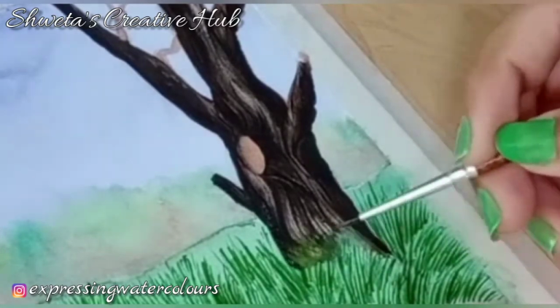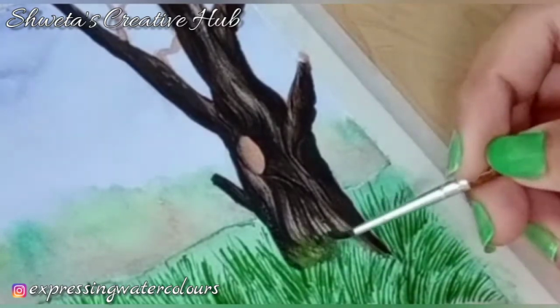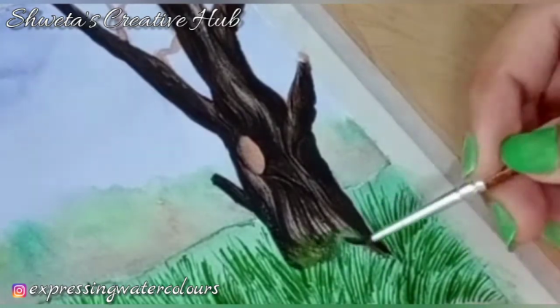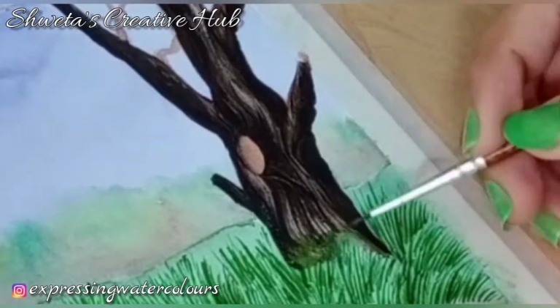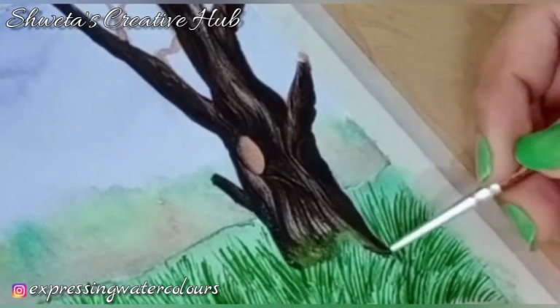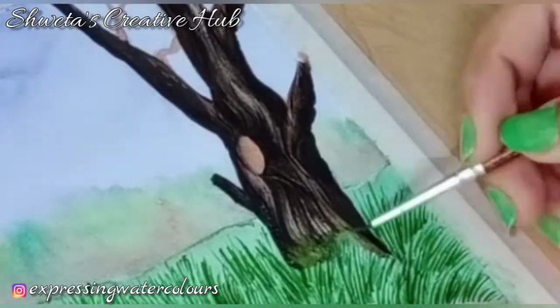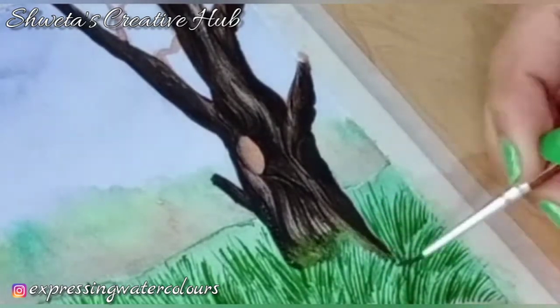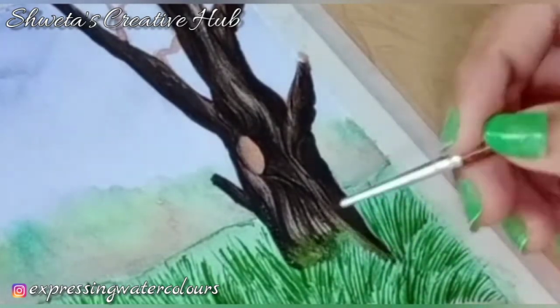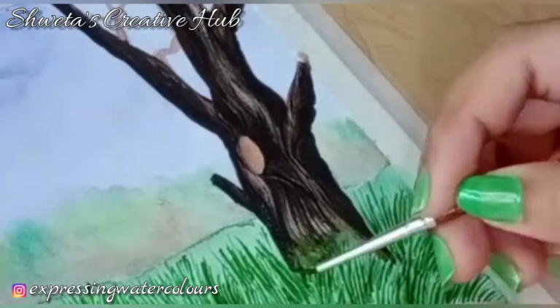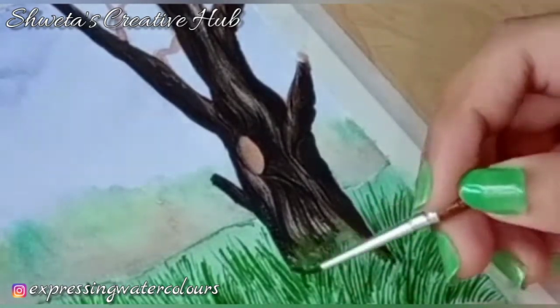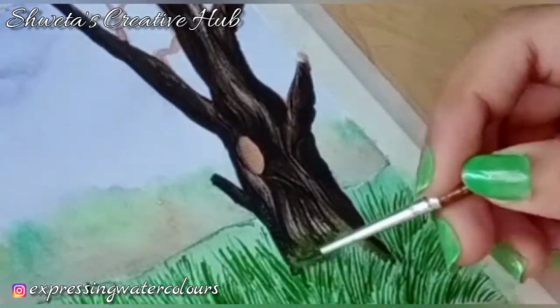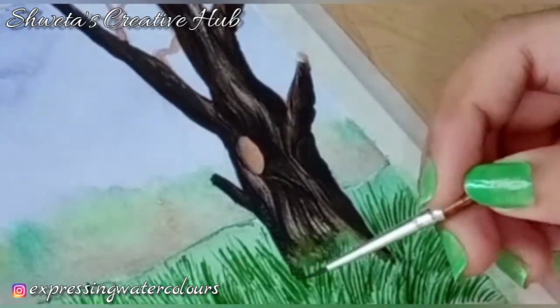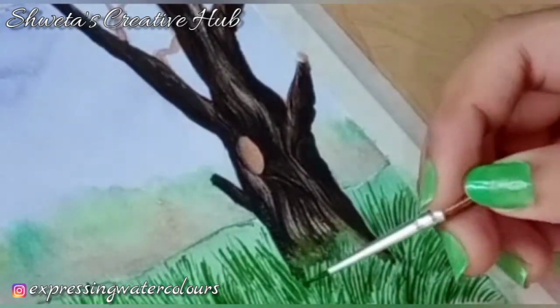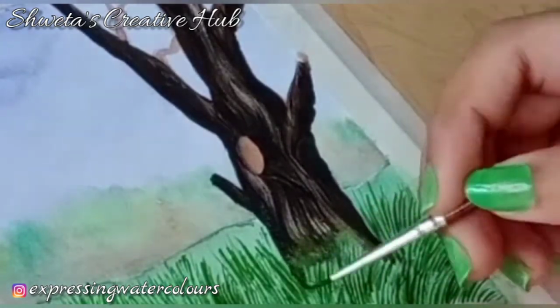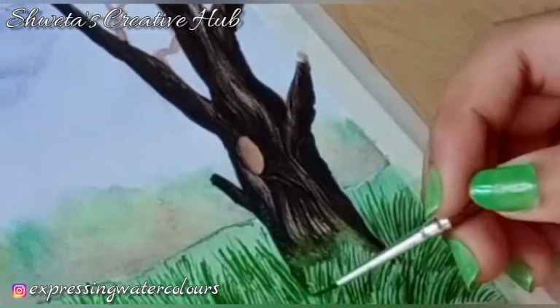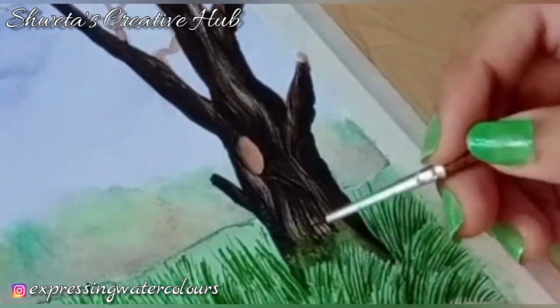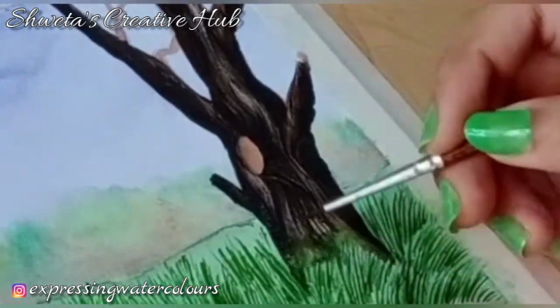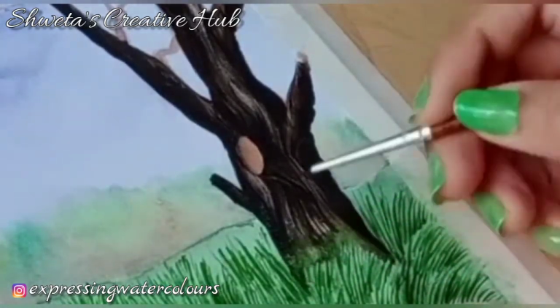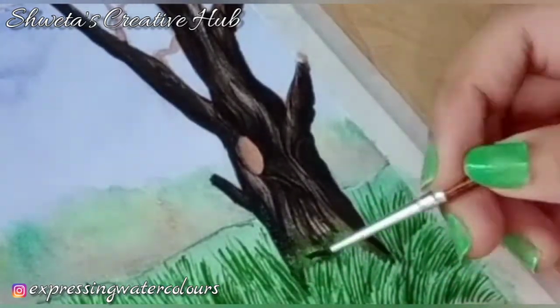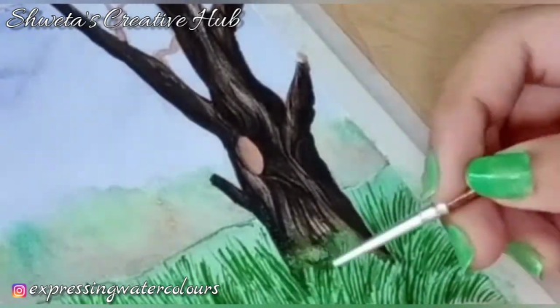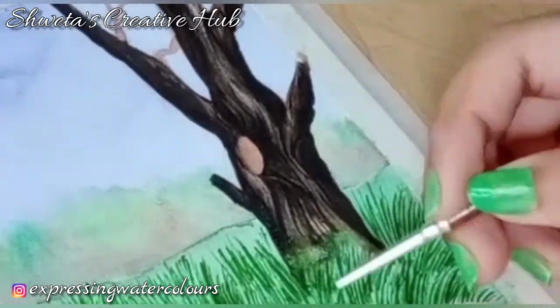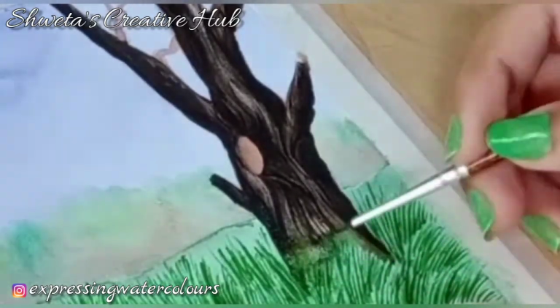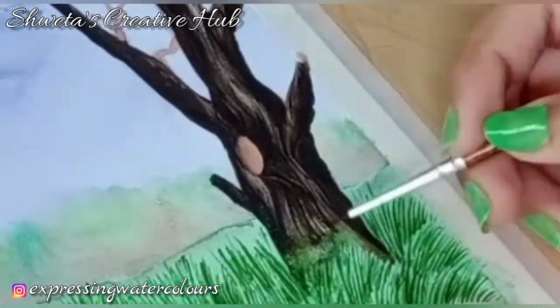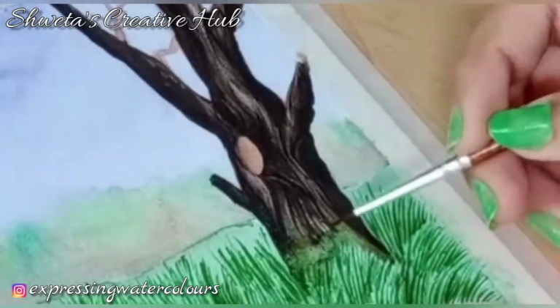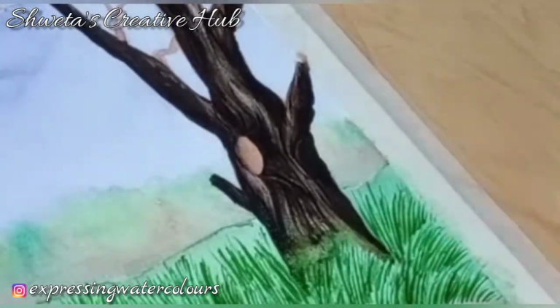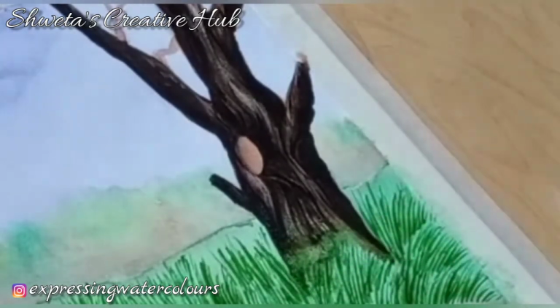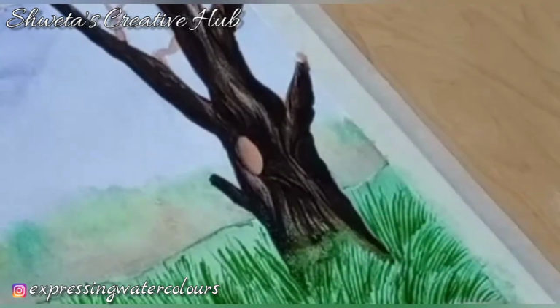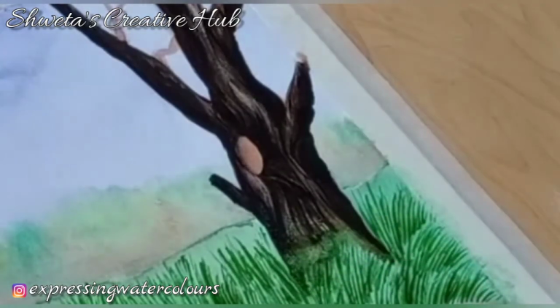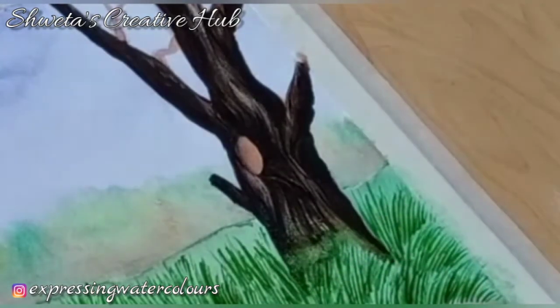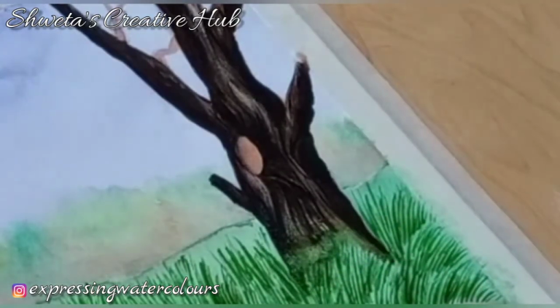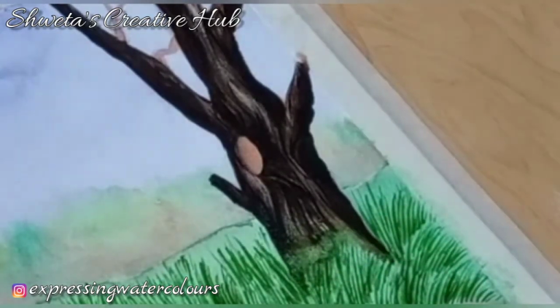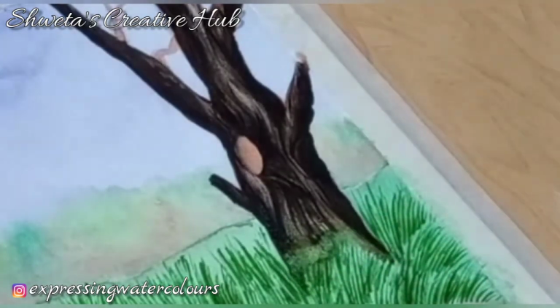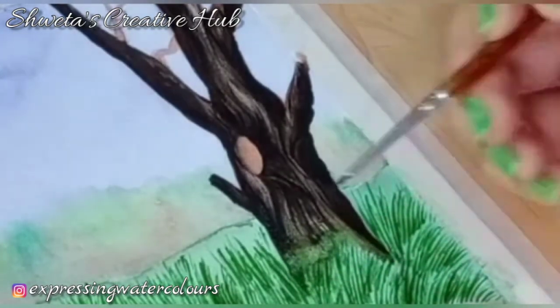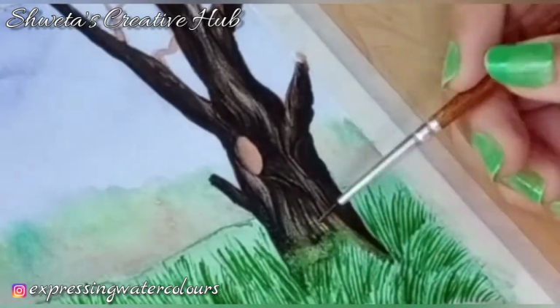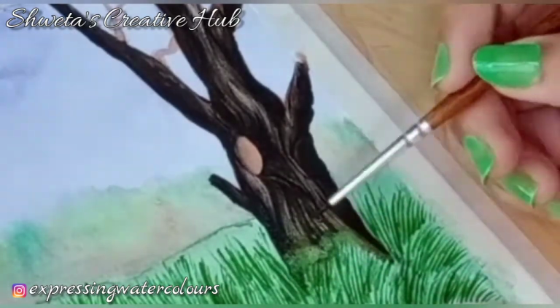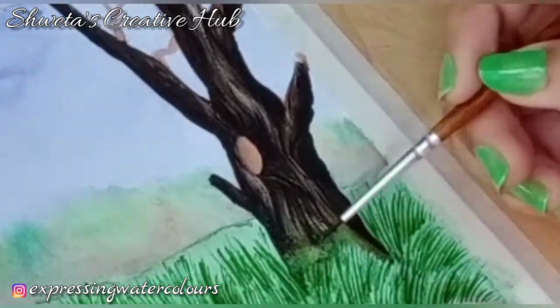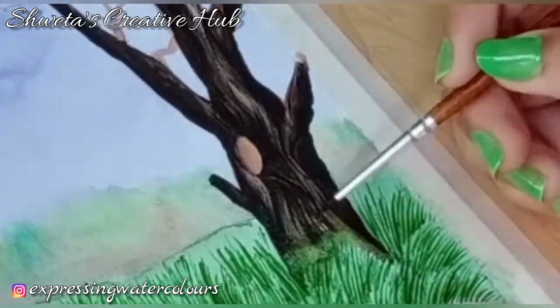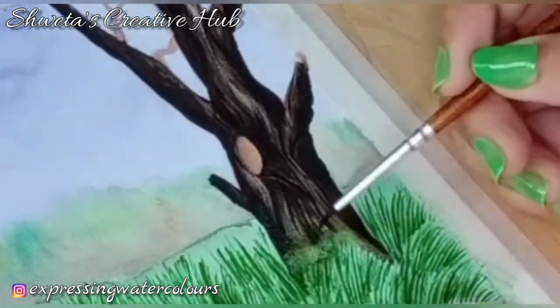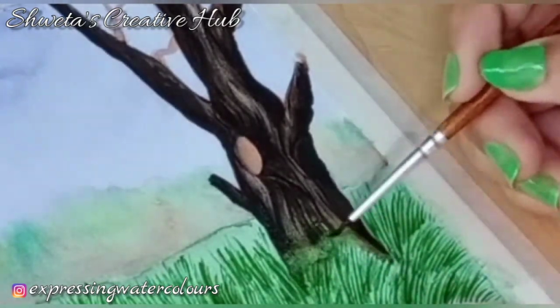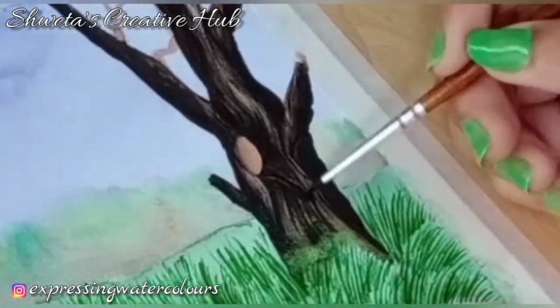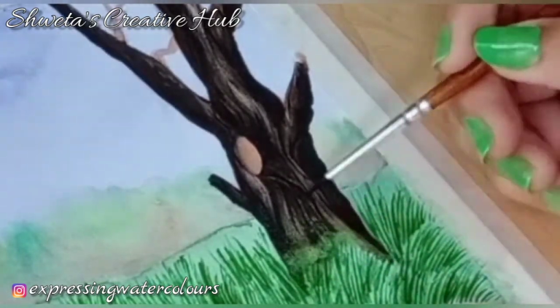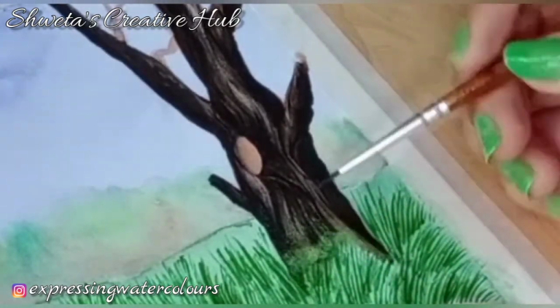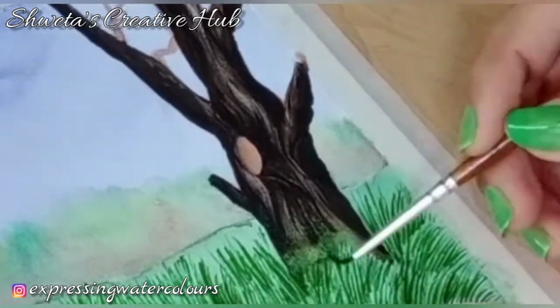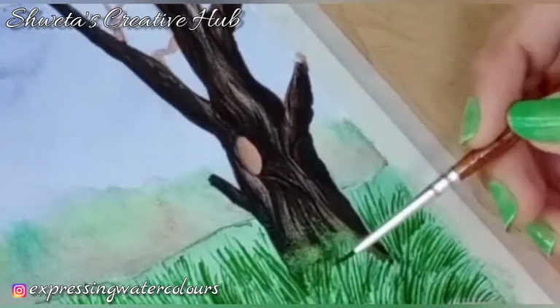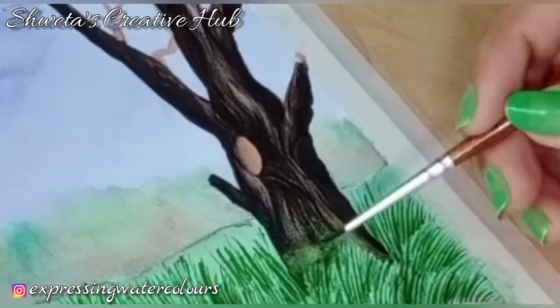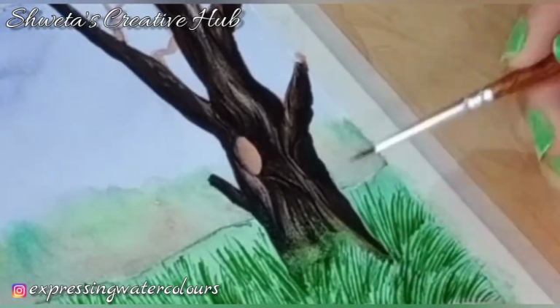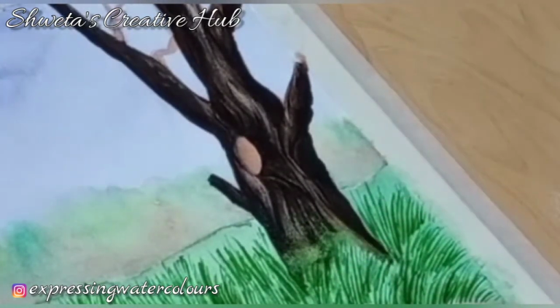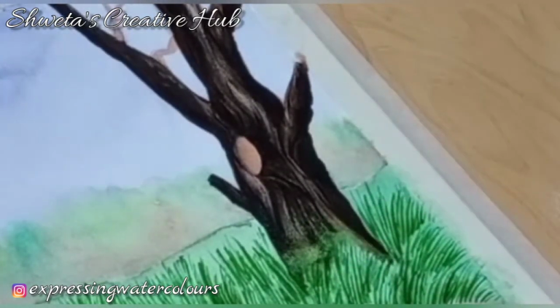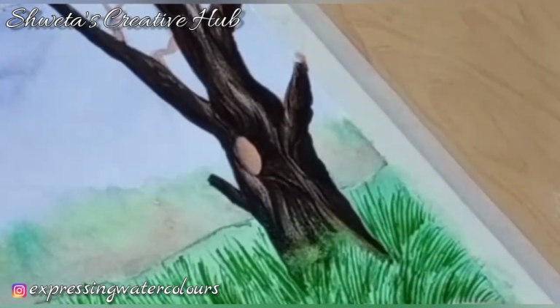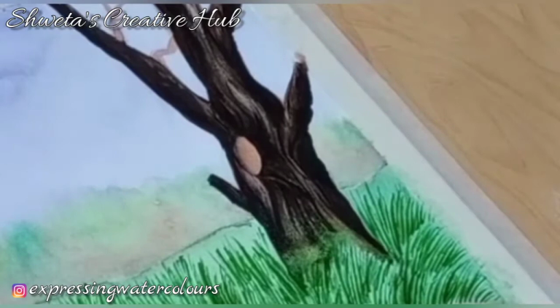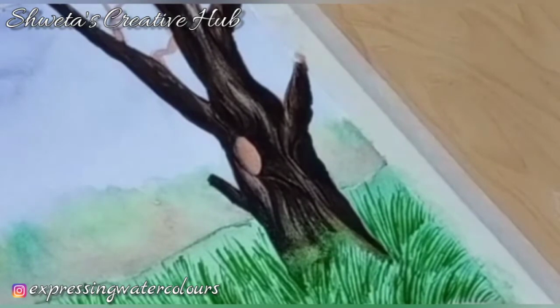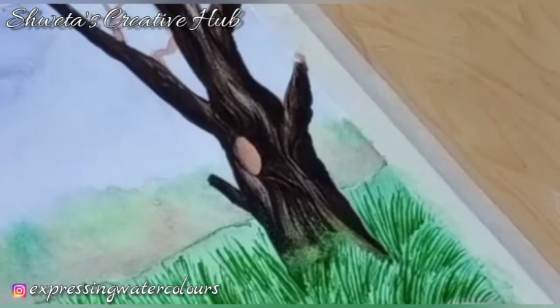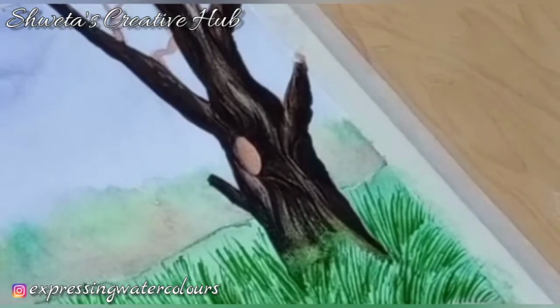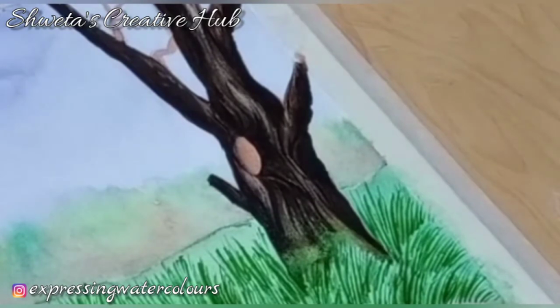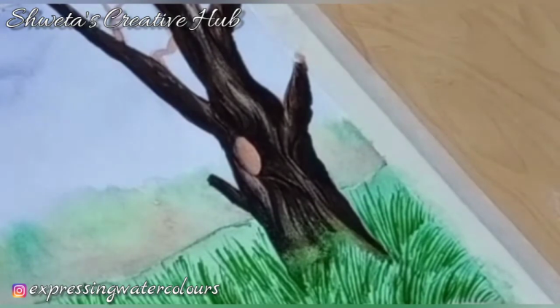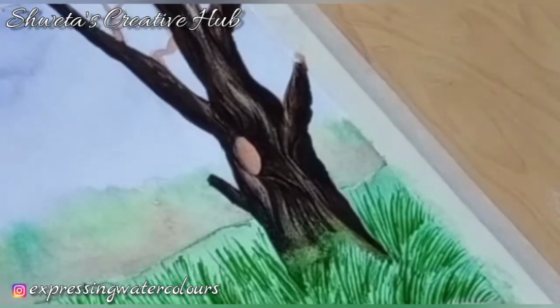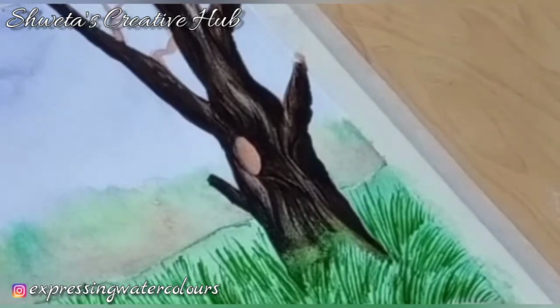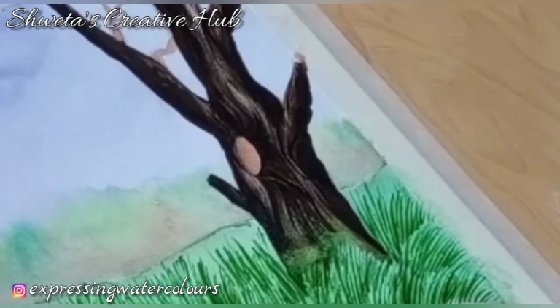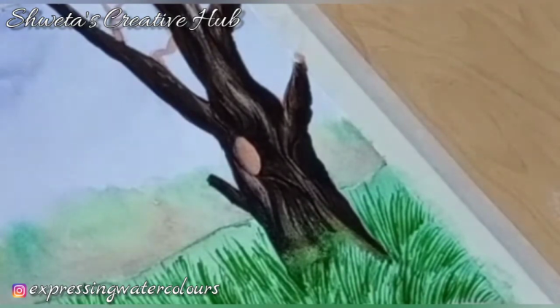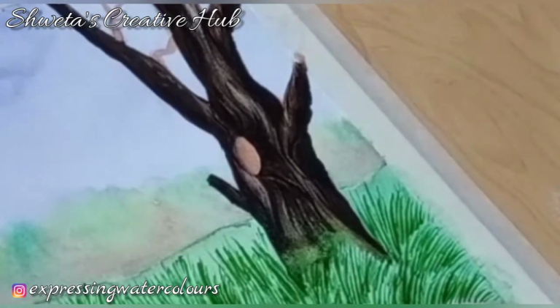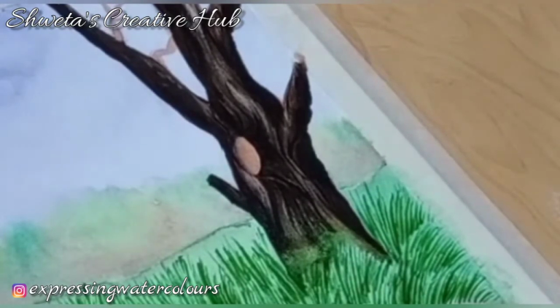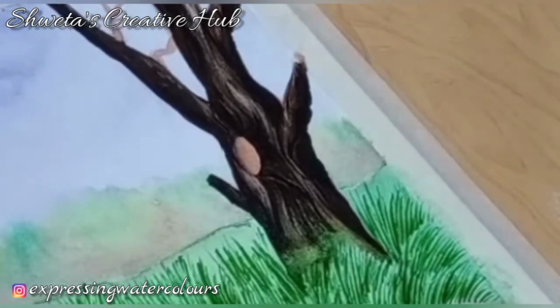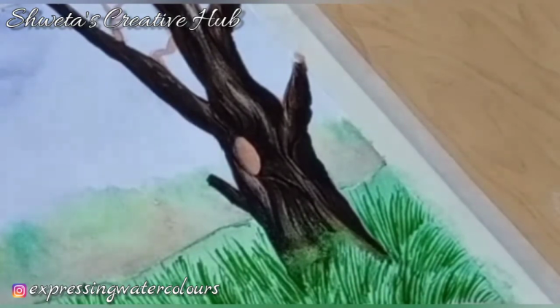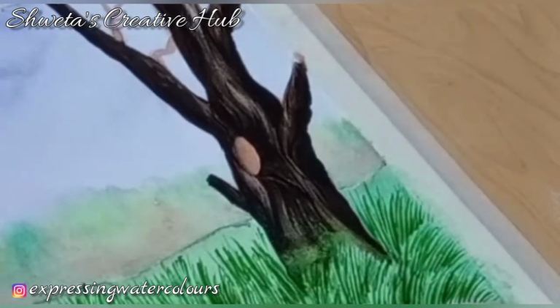Add a little bit of watery raw umber. Till the time it dries, we will work on the other part of the painting.